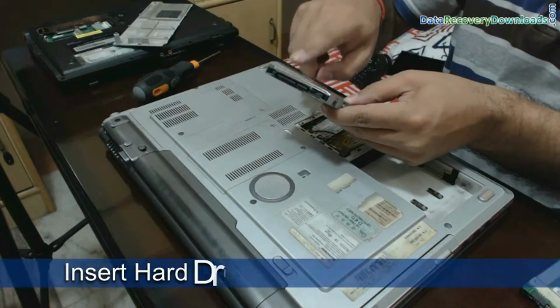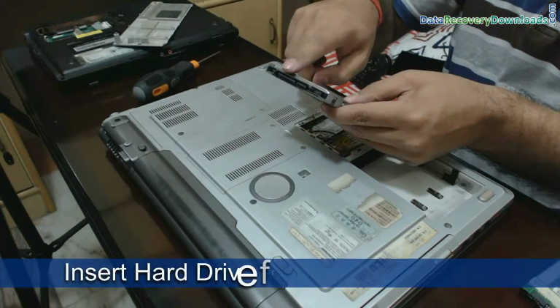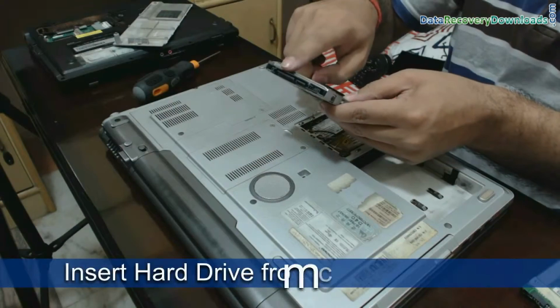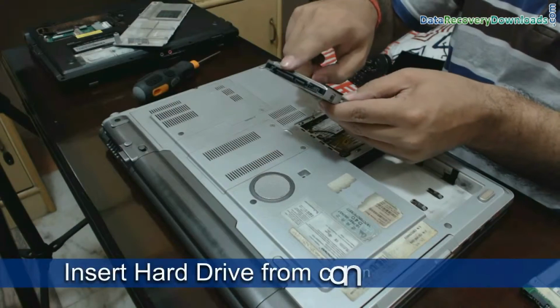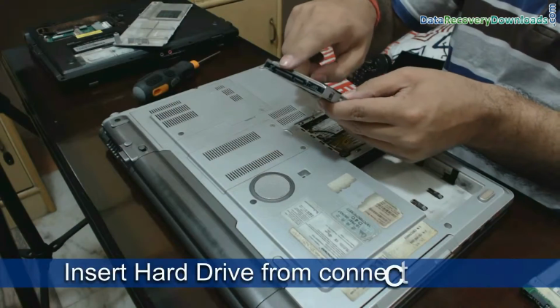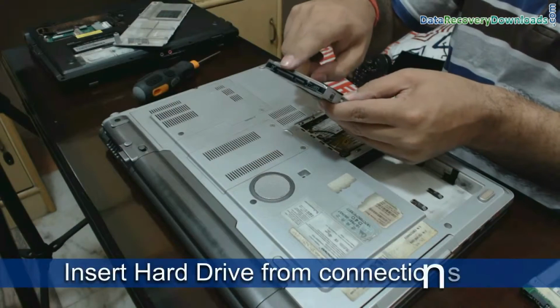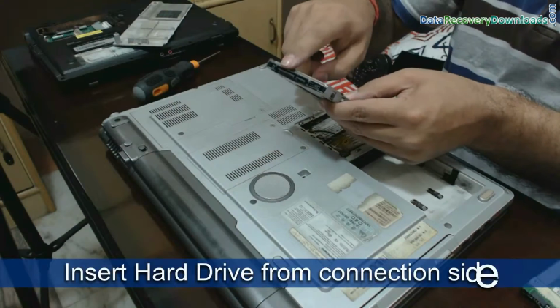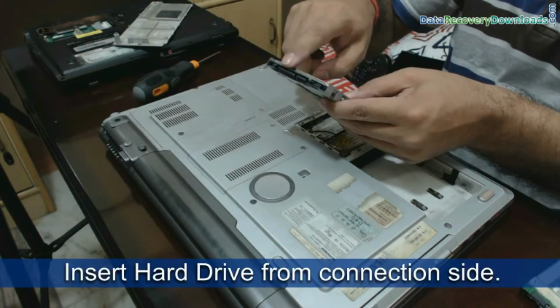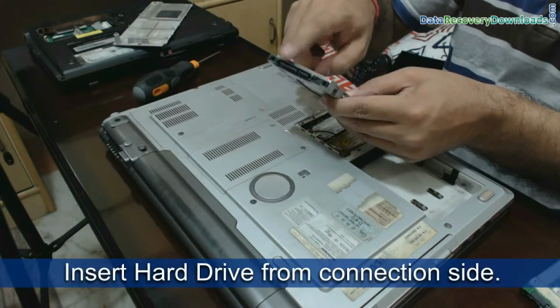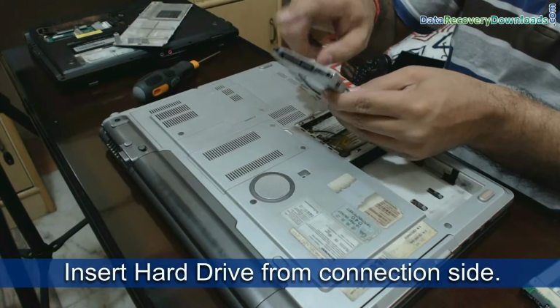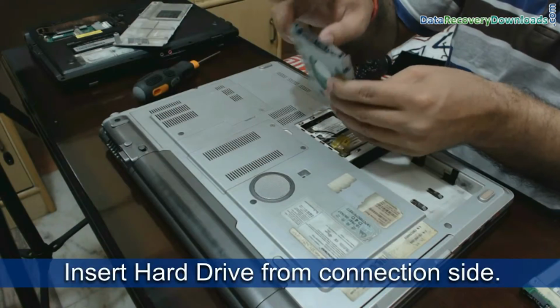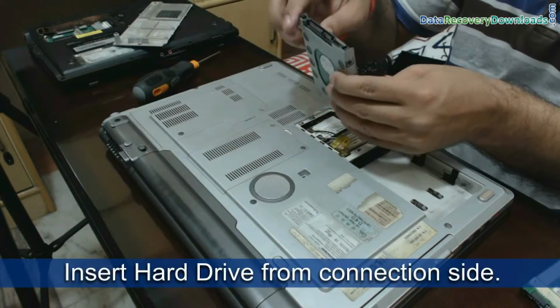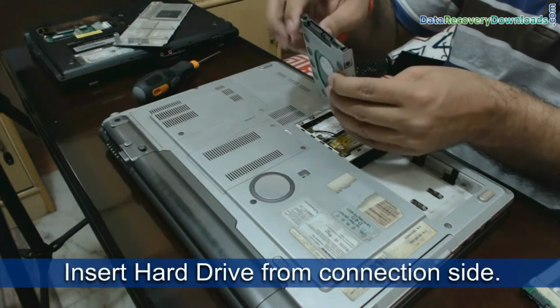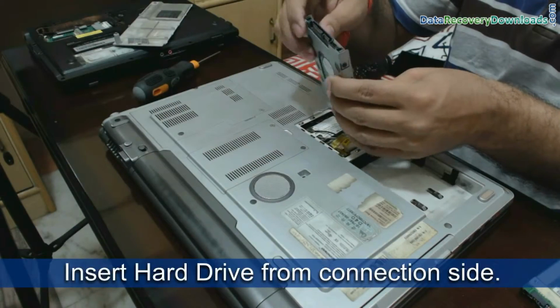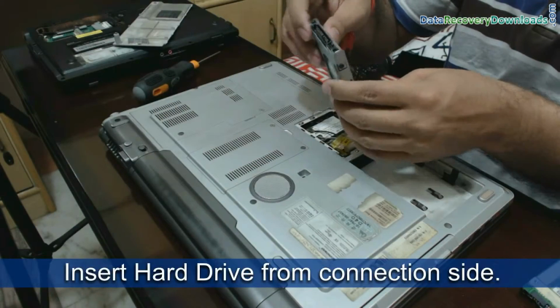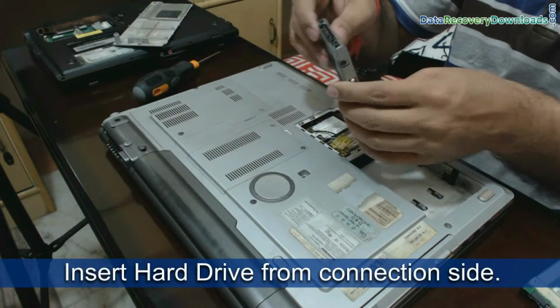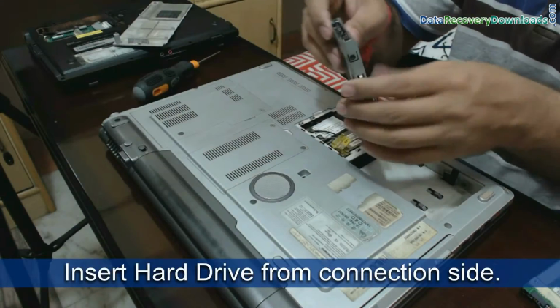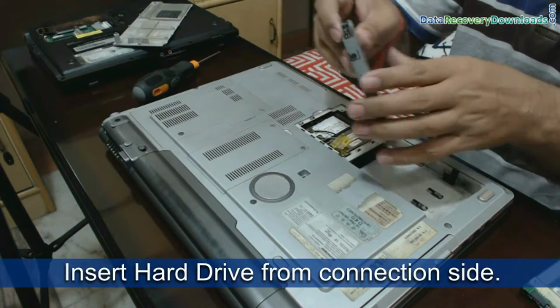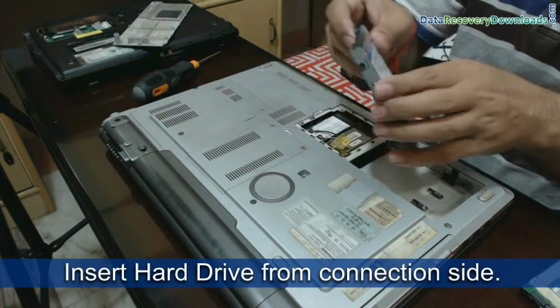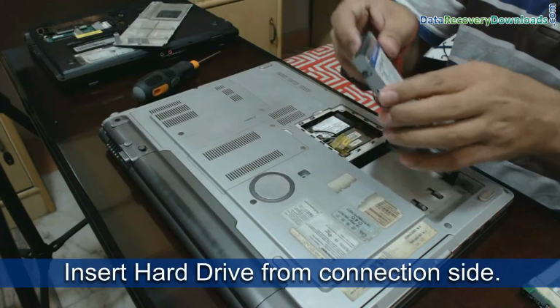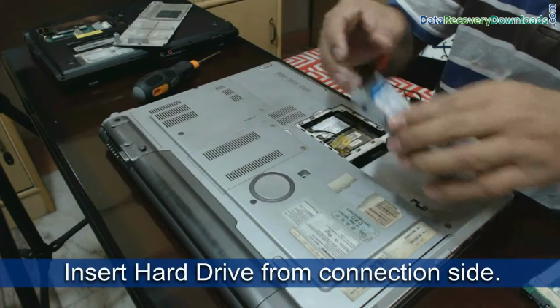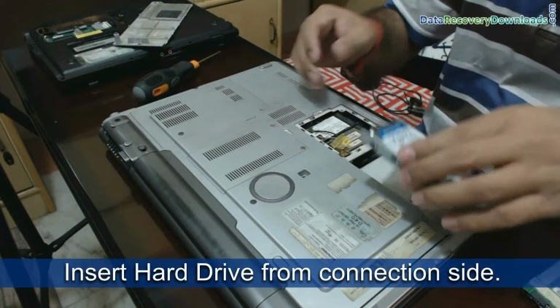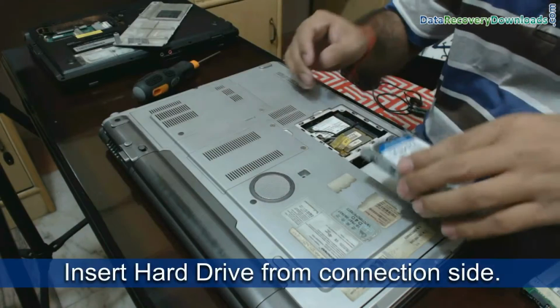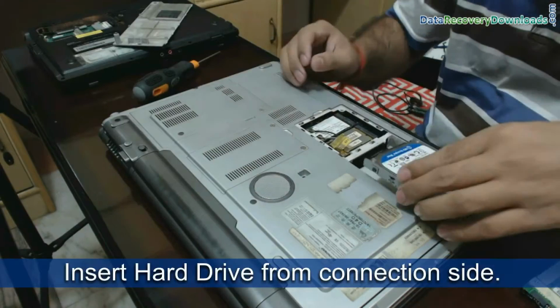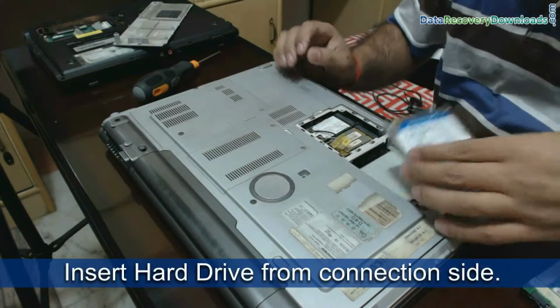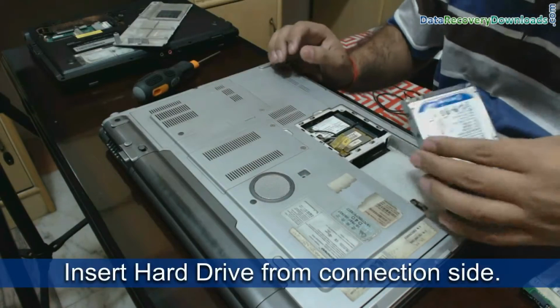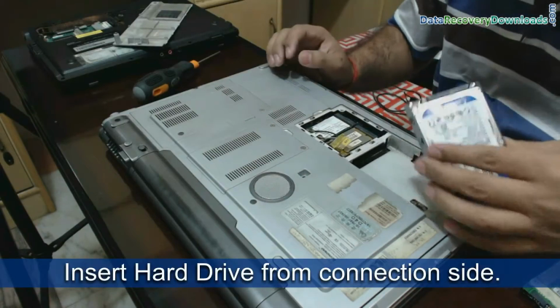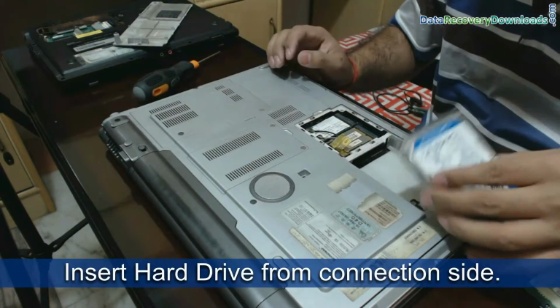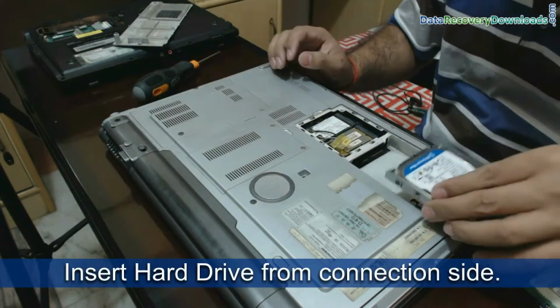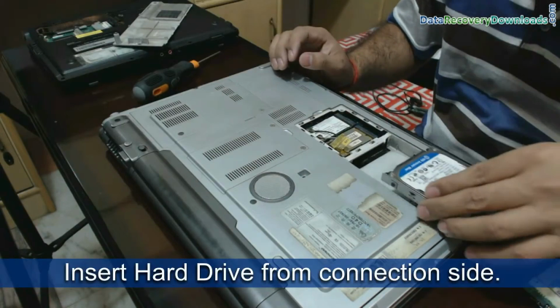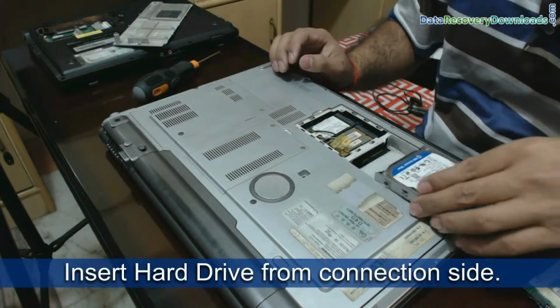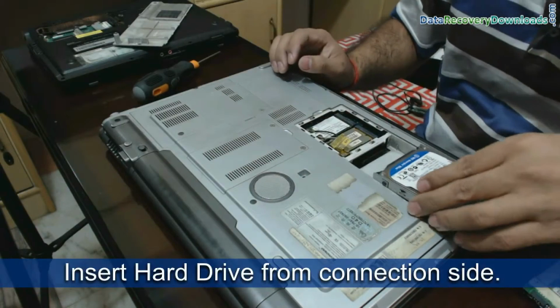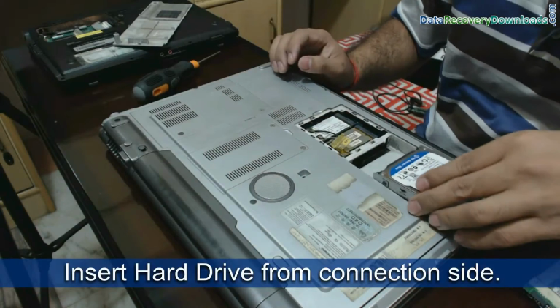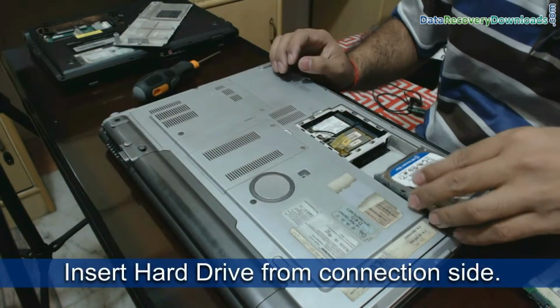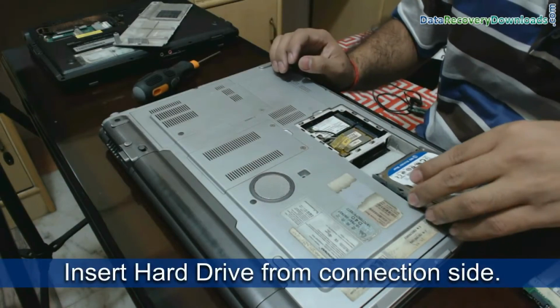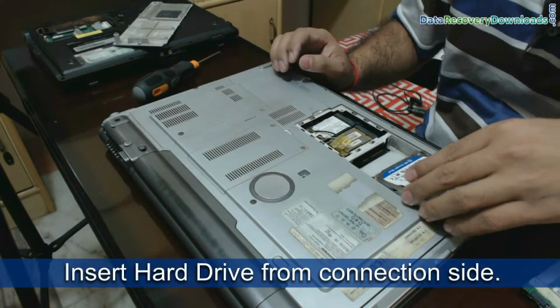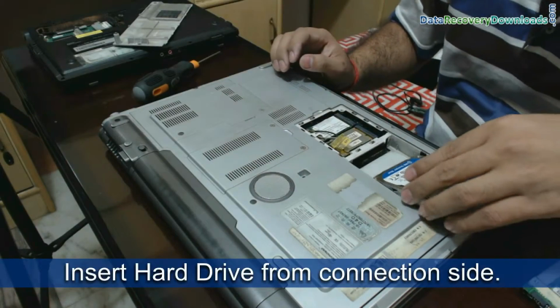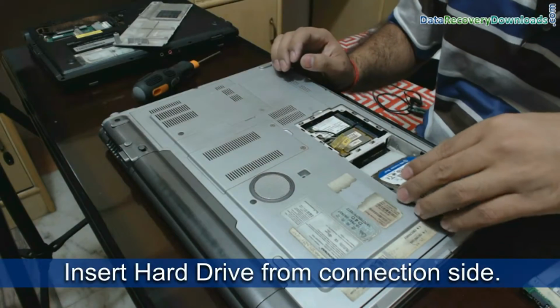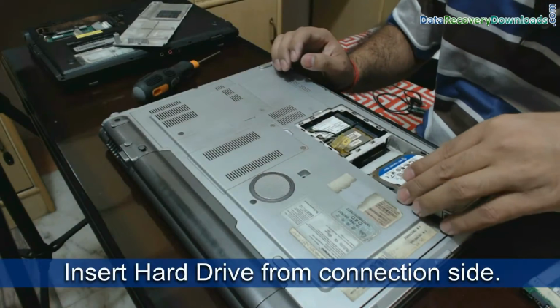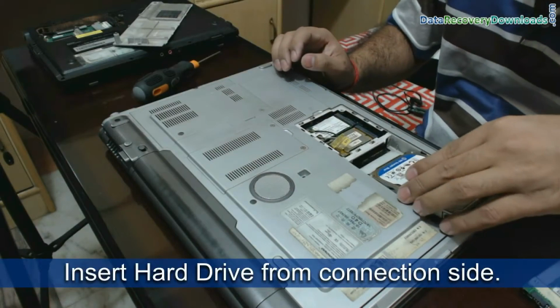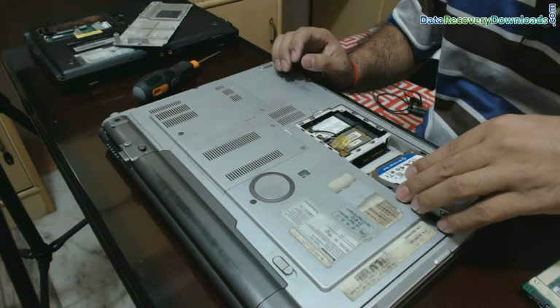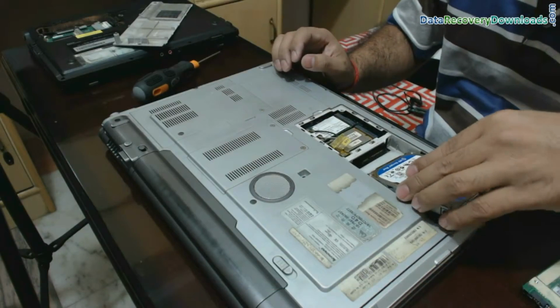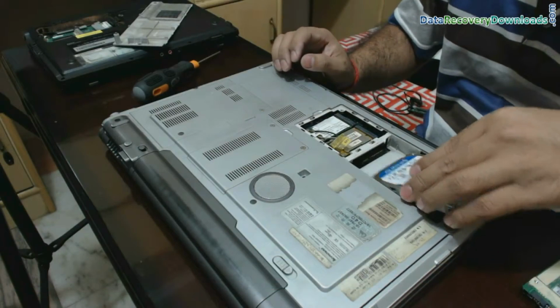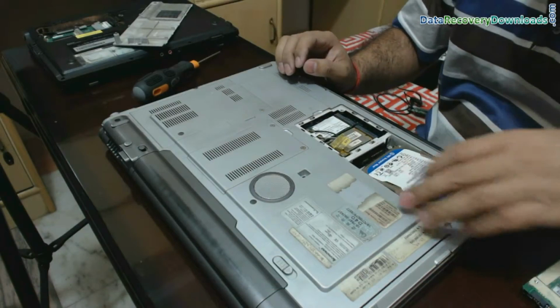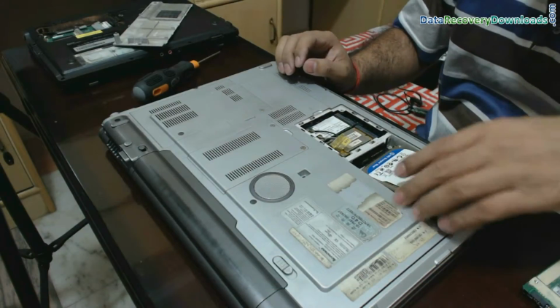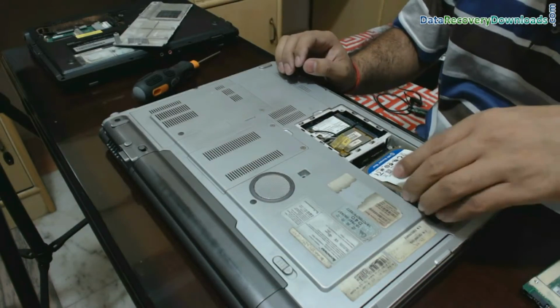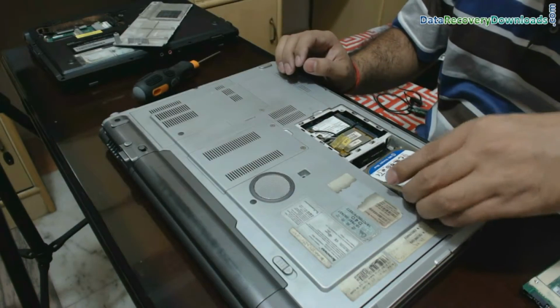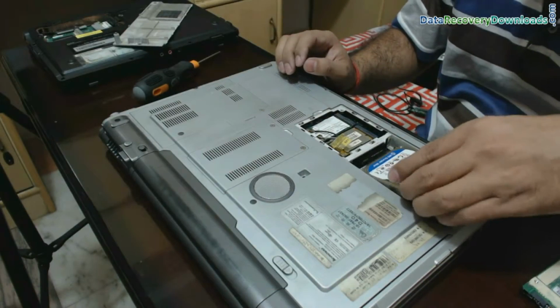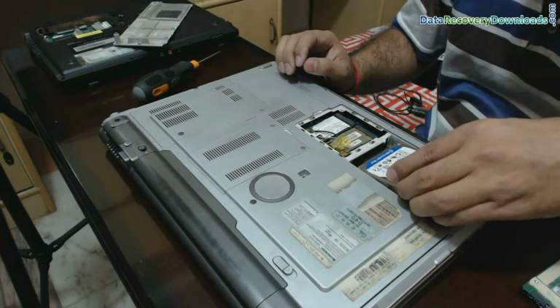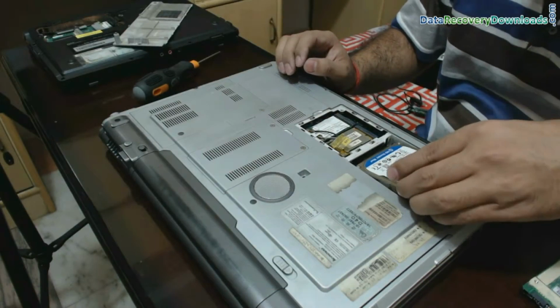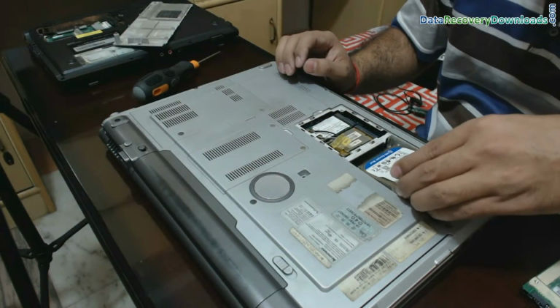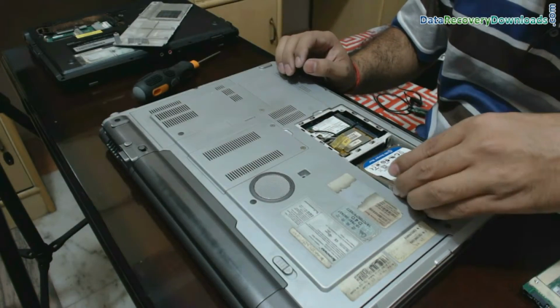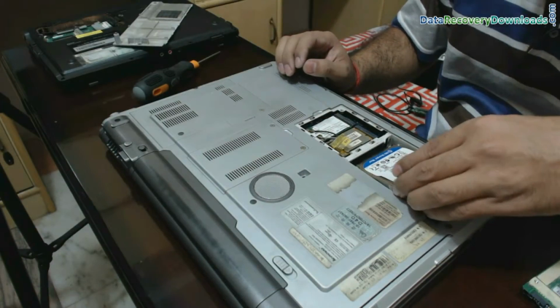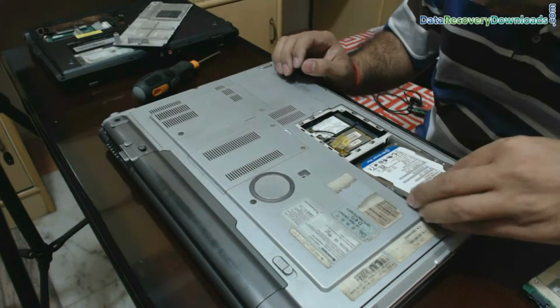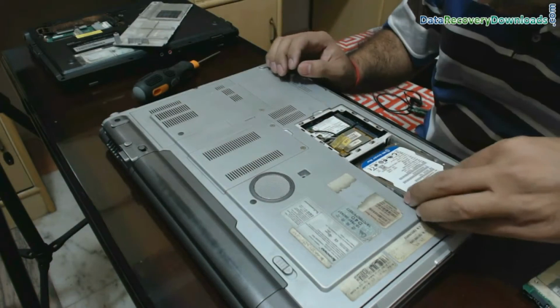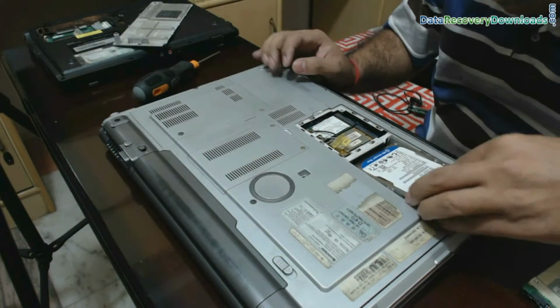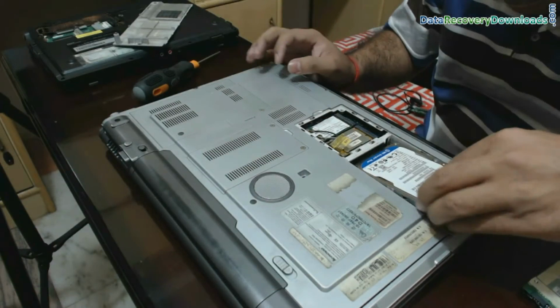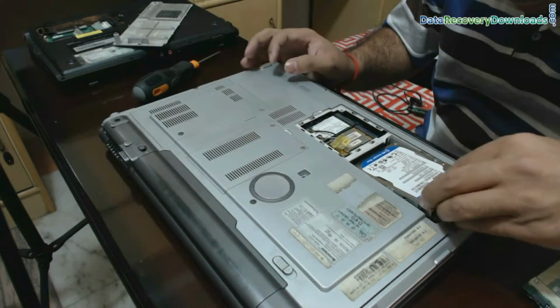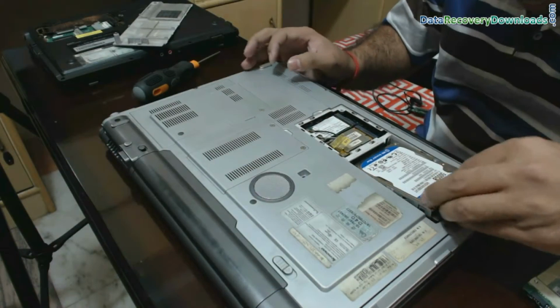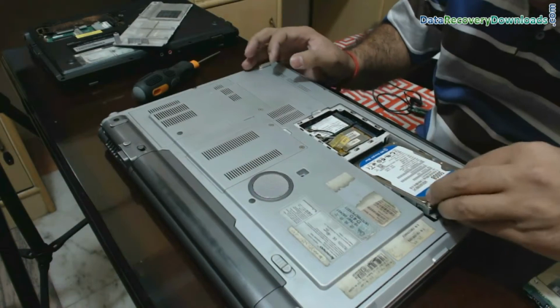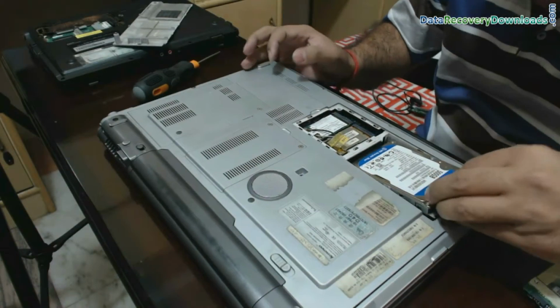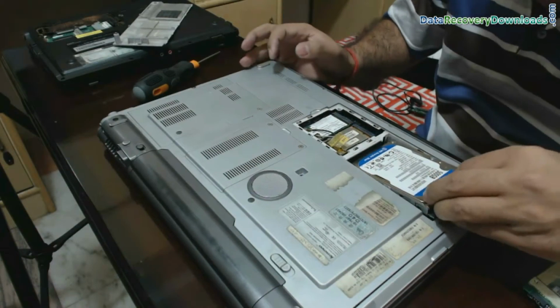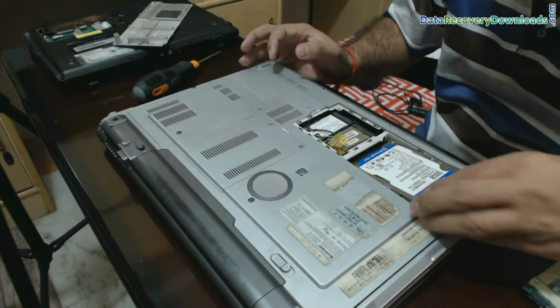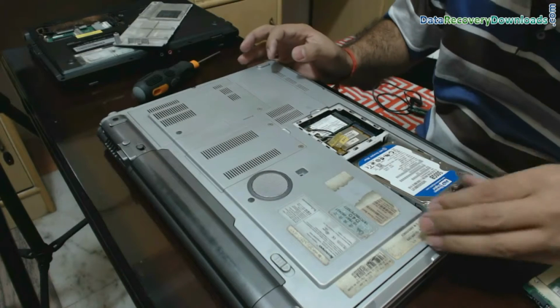Insert your hard disk from the connection side into your laptop. Do not apply force.